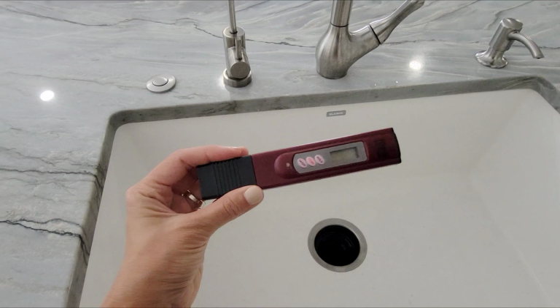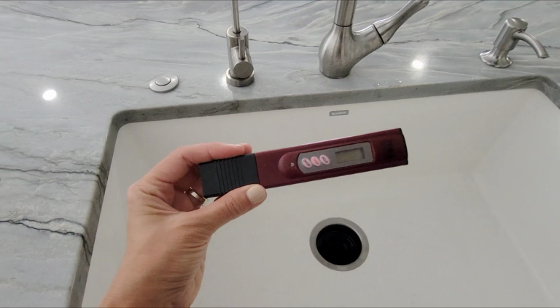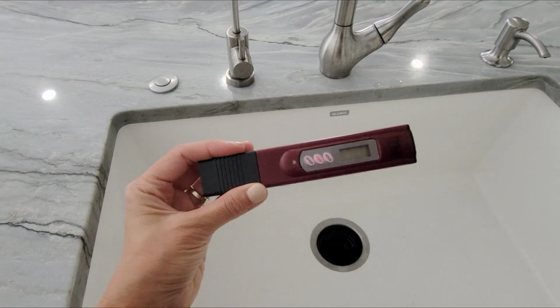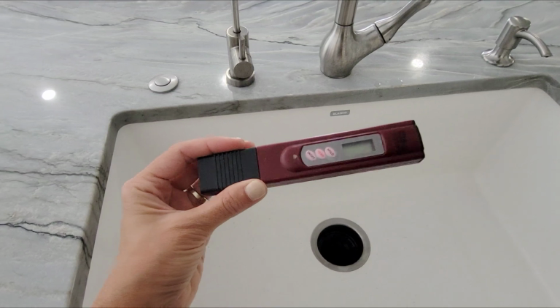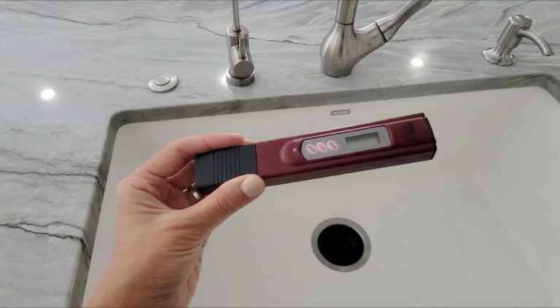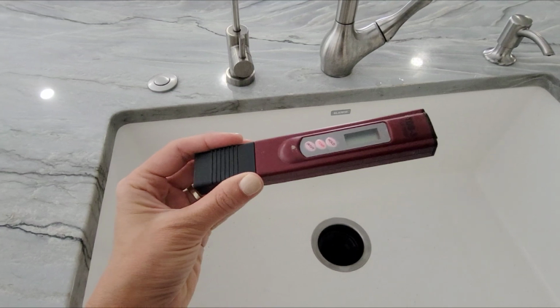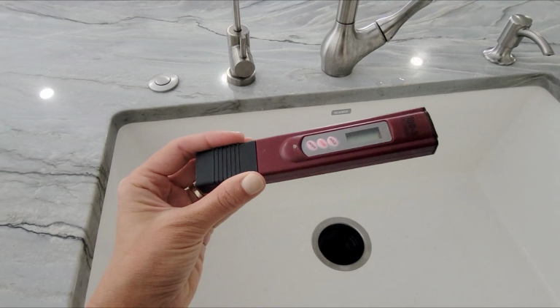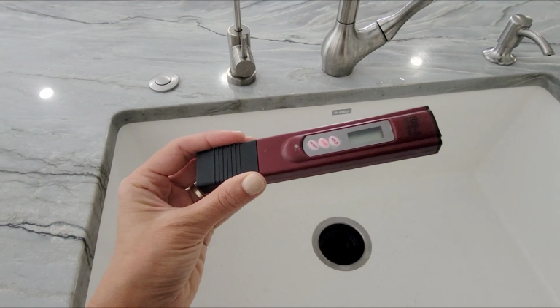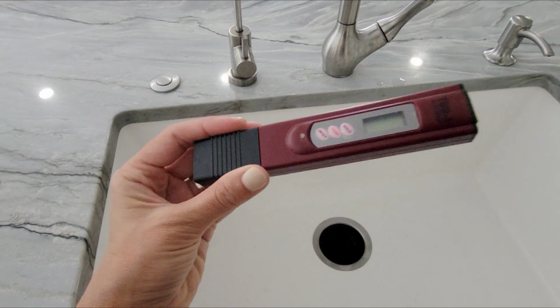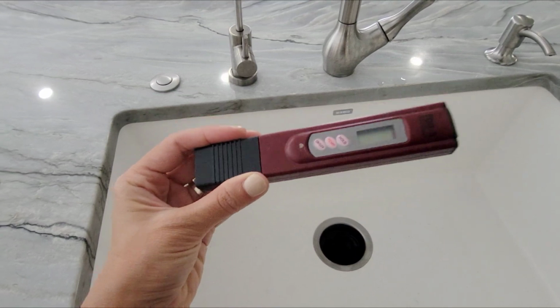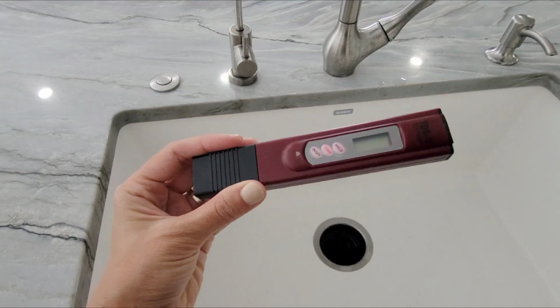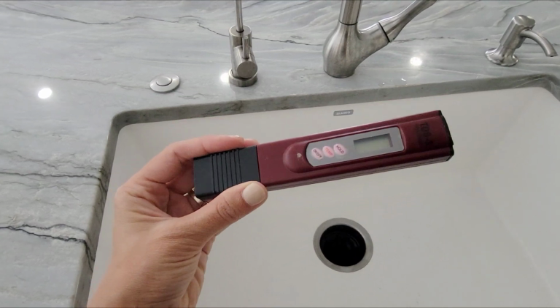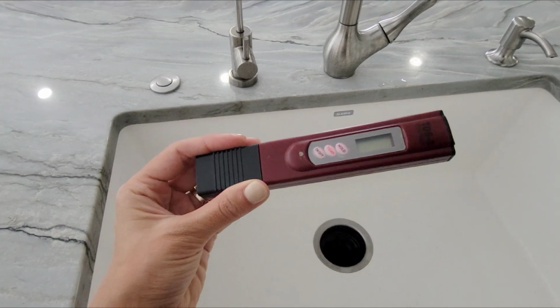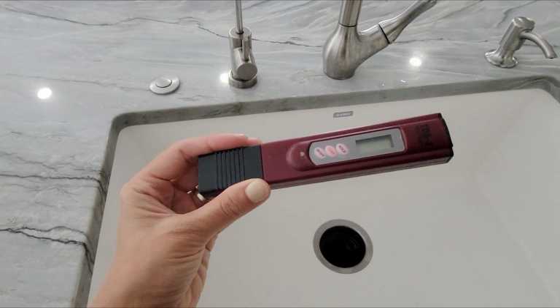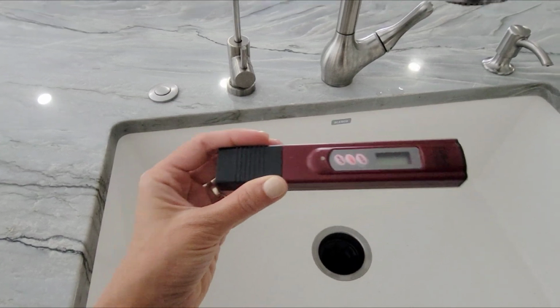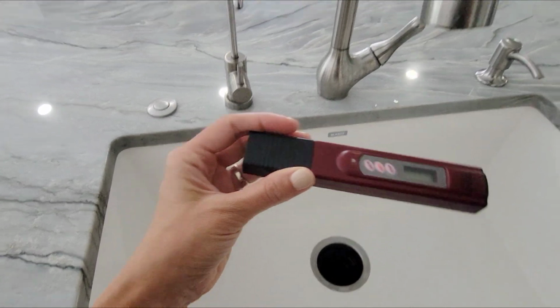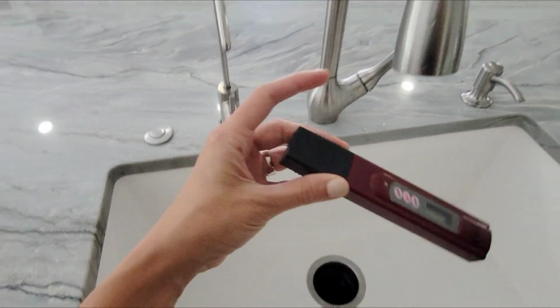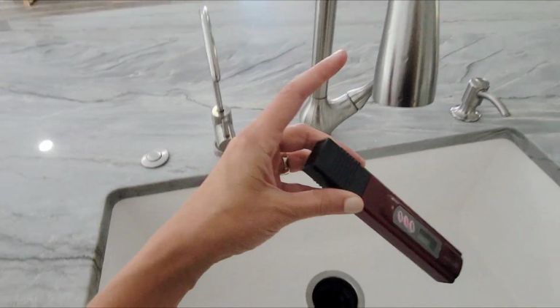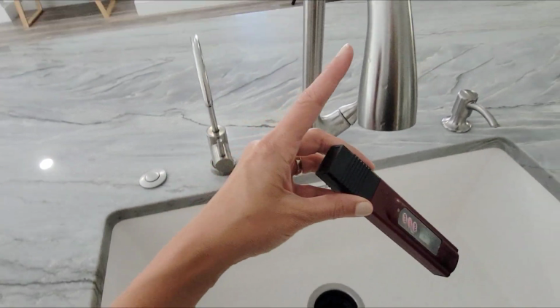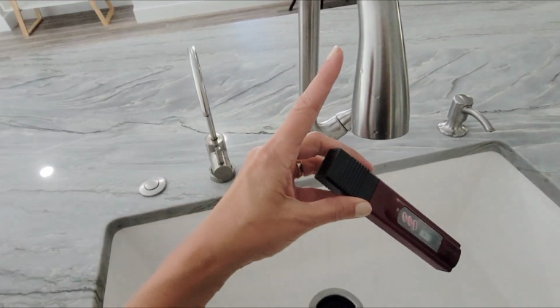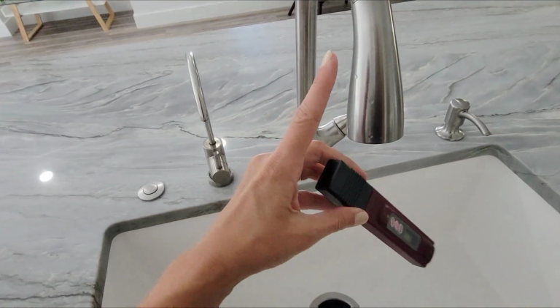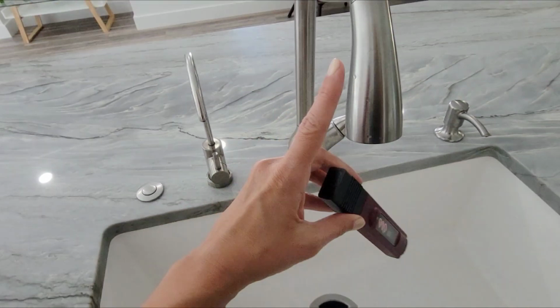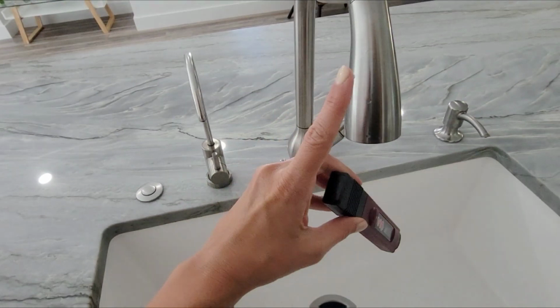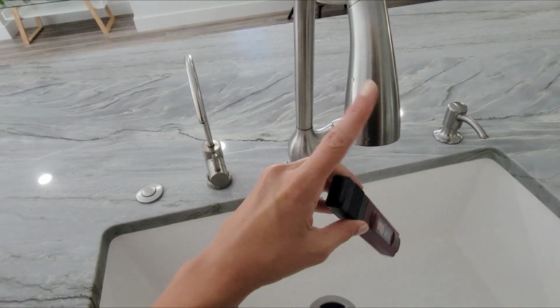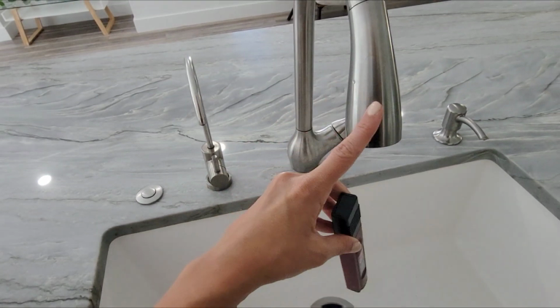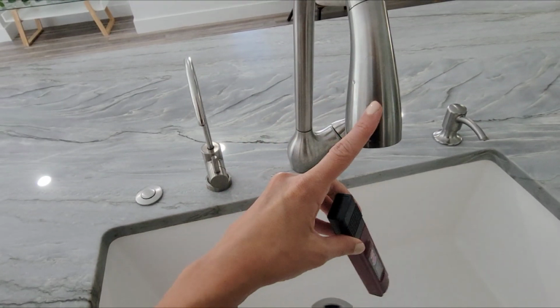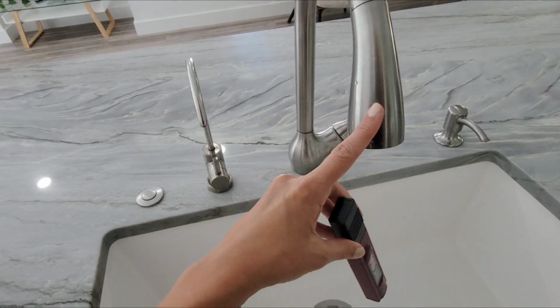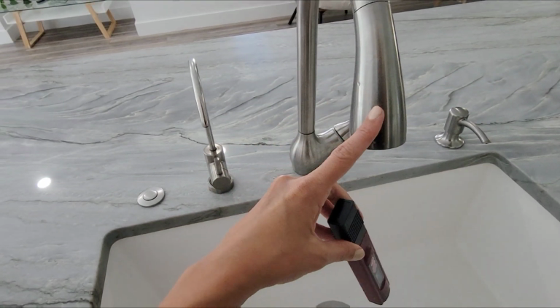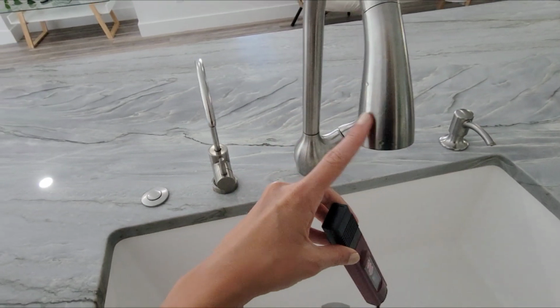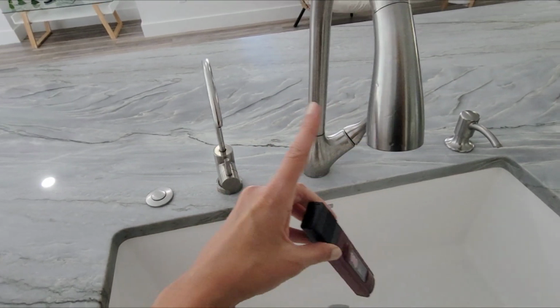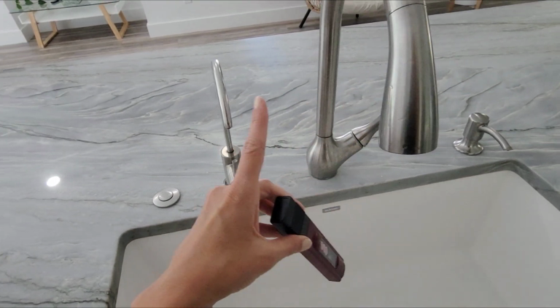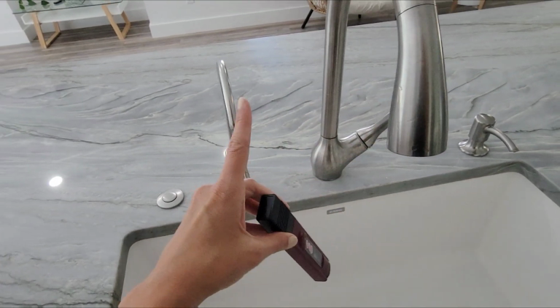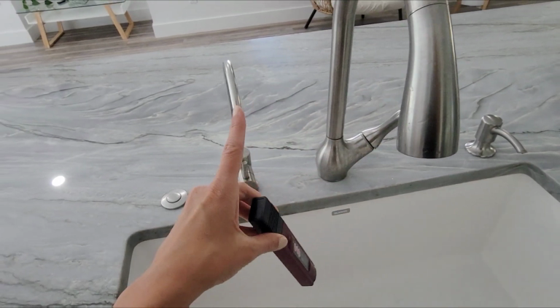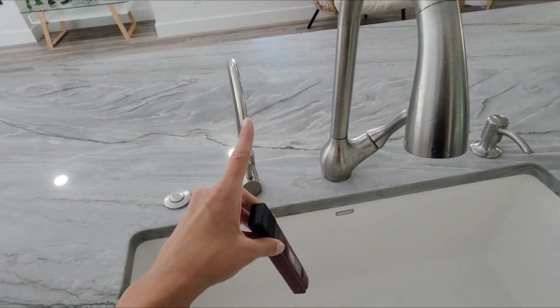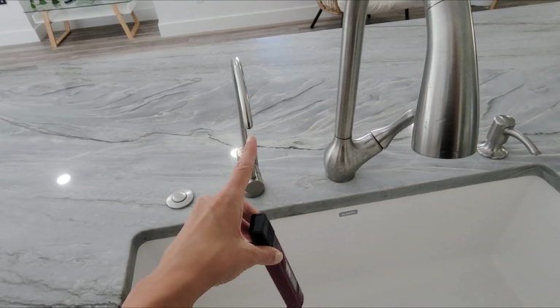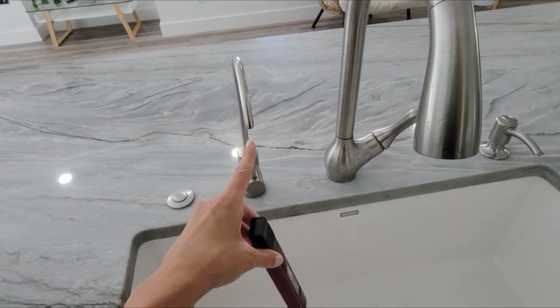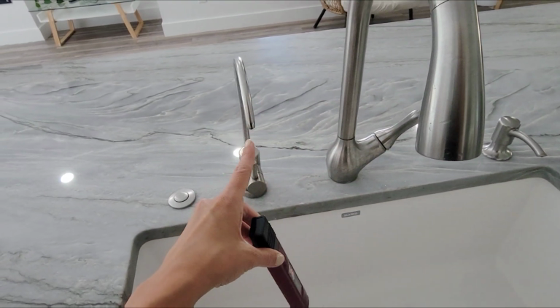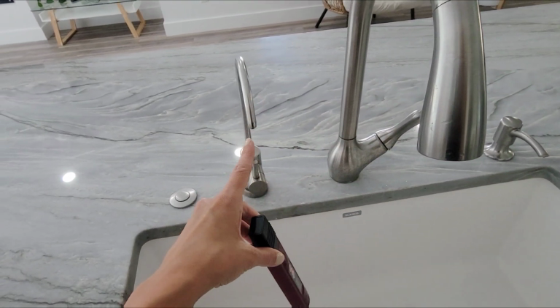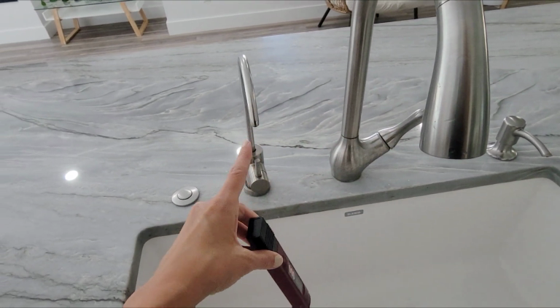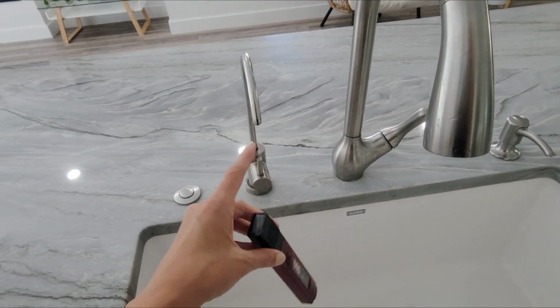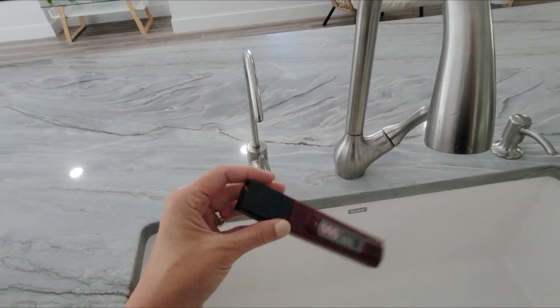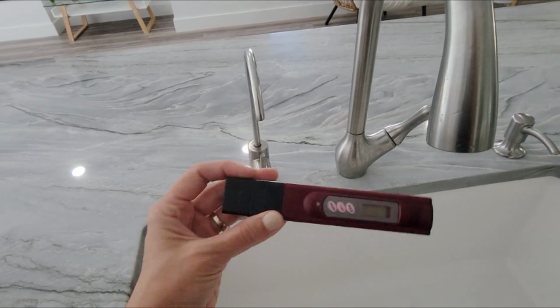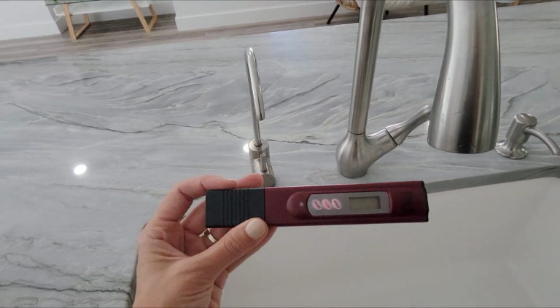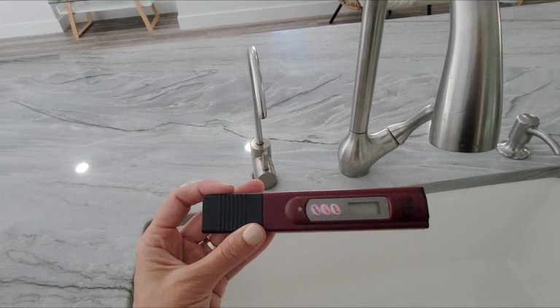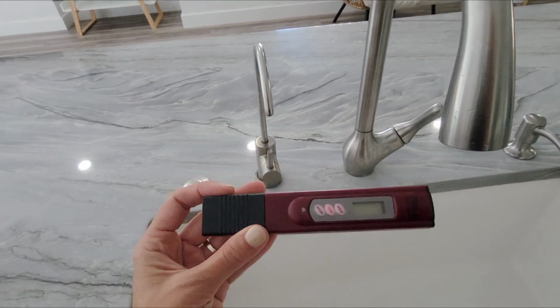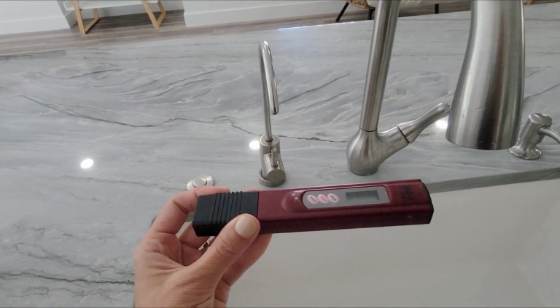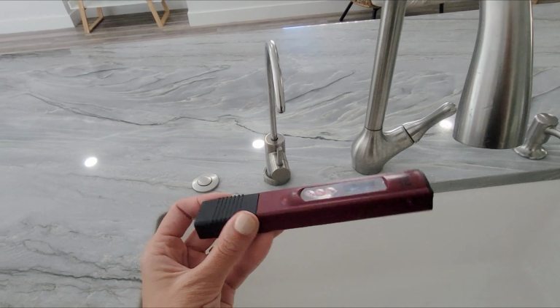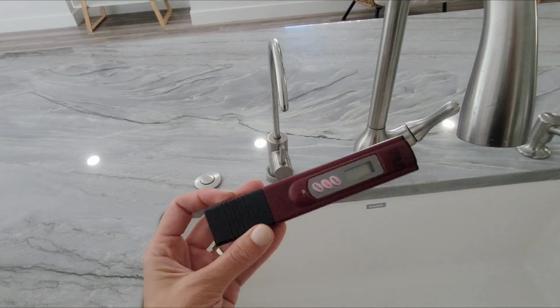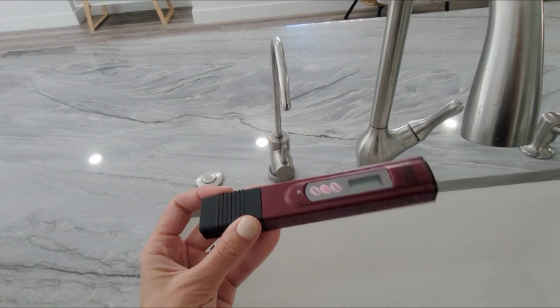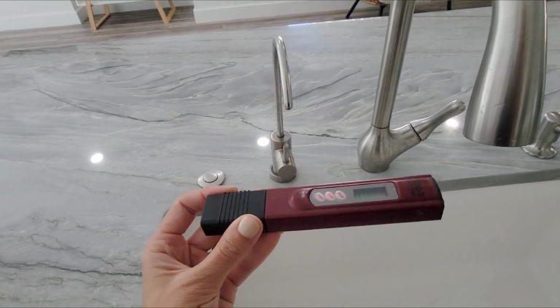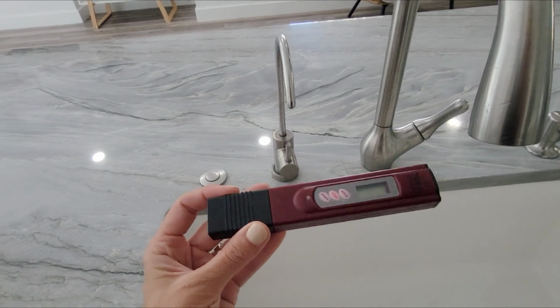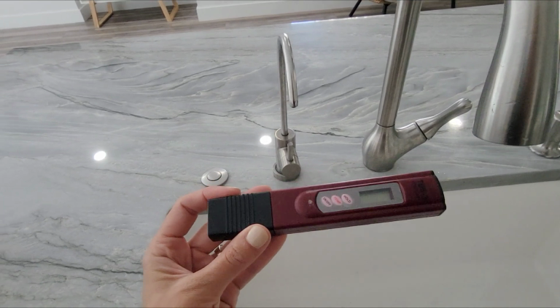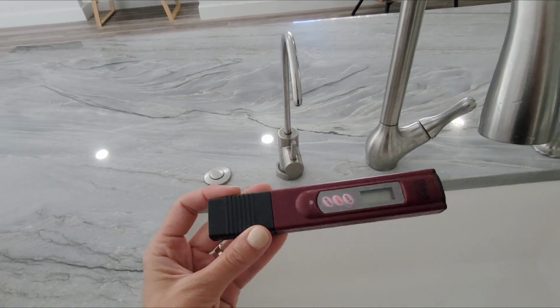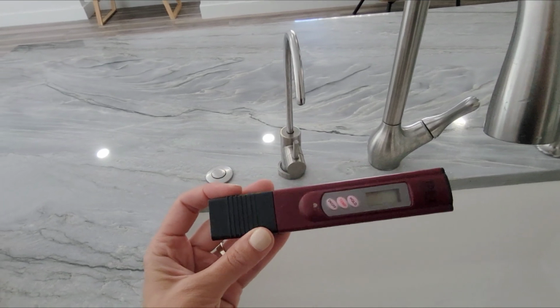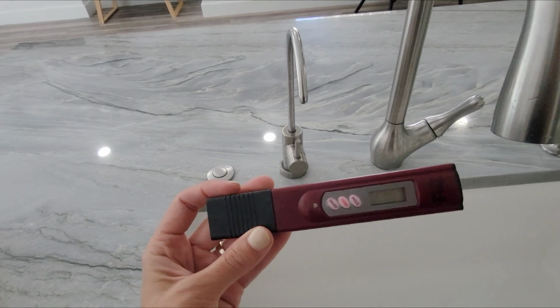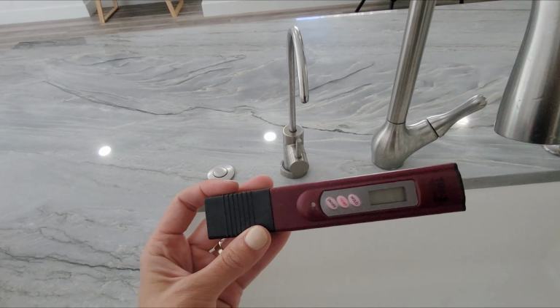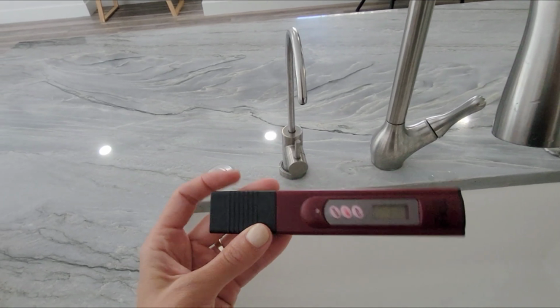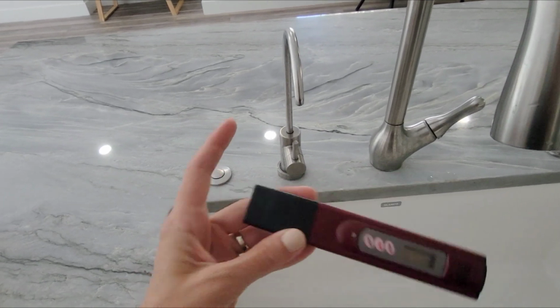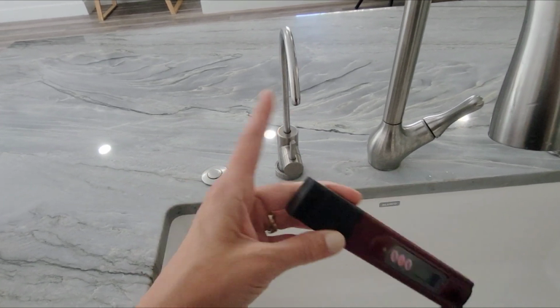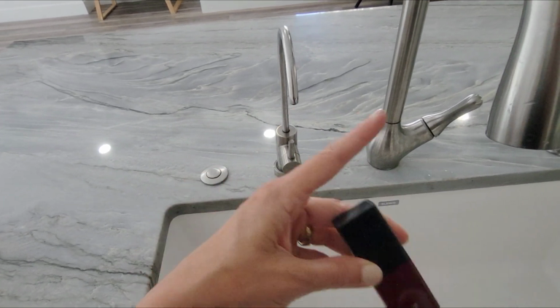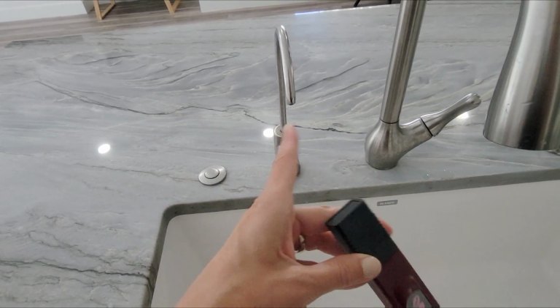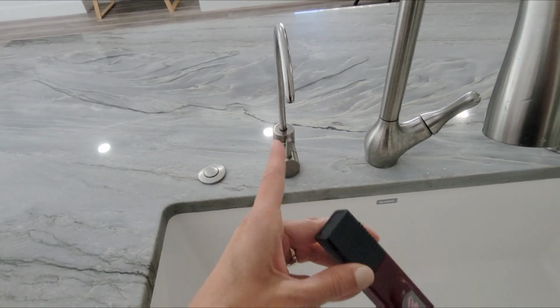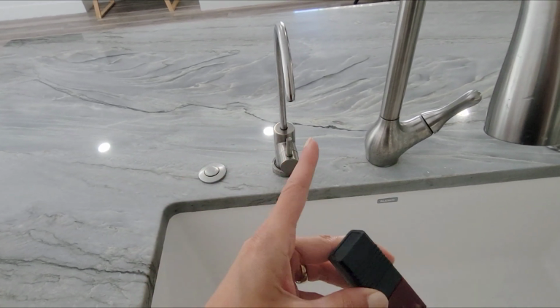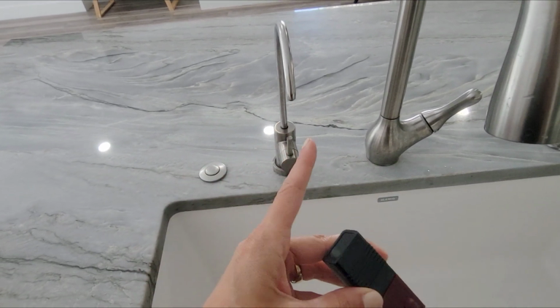Okay, let's test the faucet water and then the filter water with this water tester. See the difference.